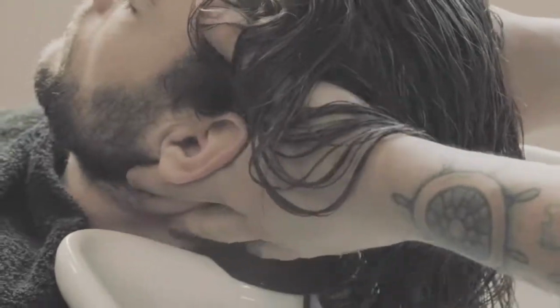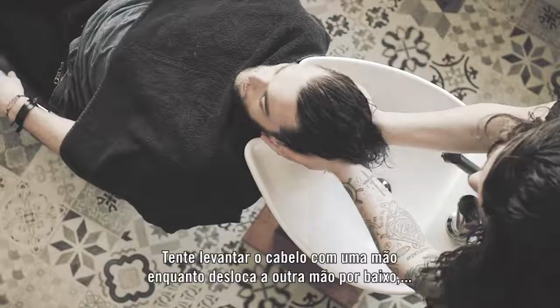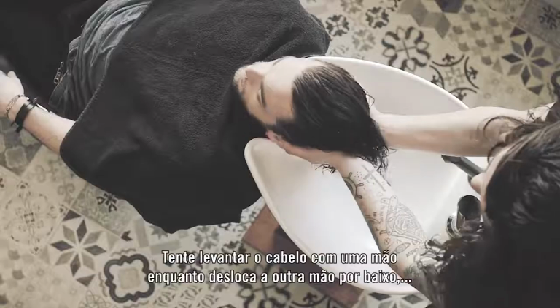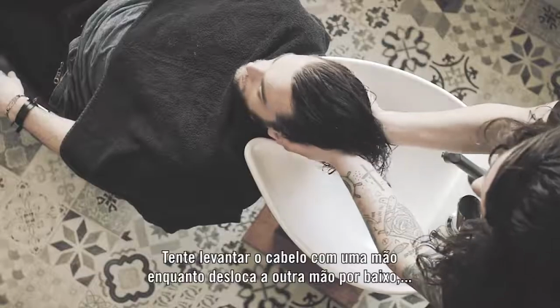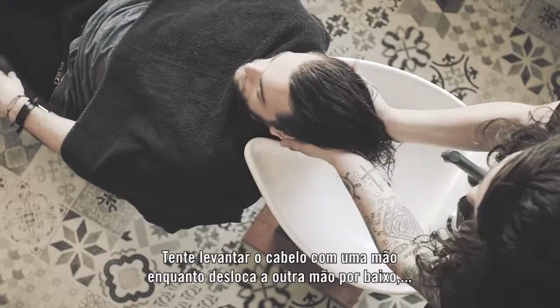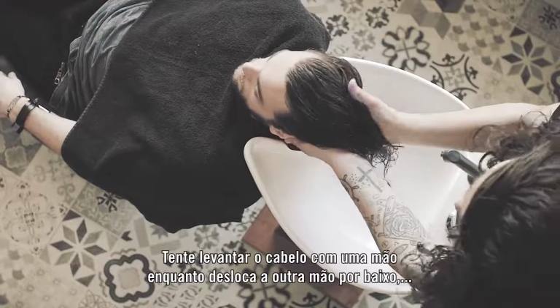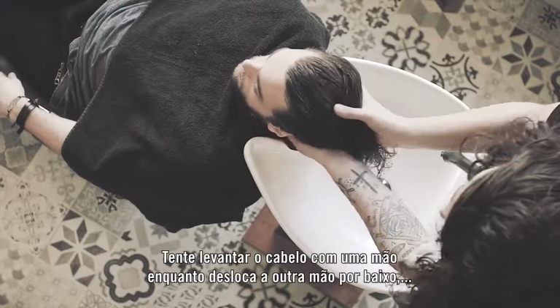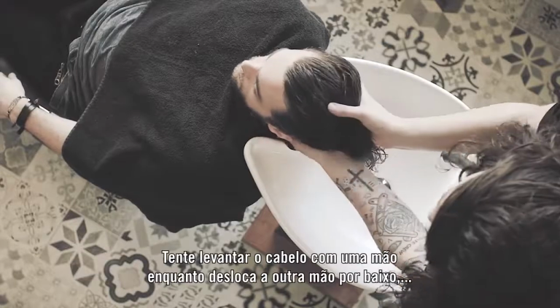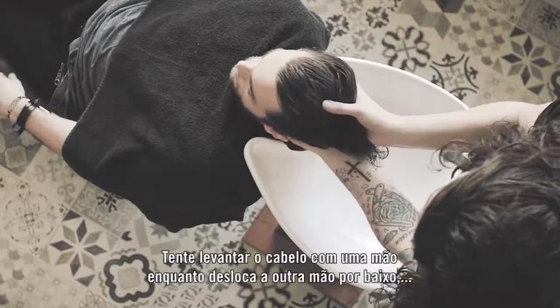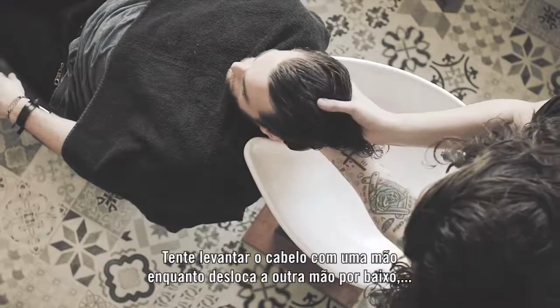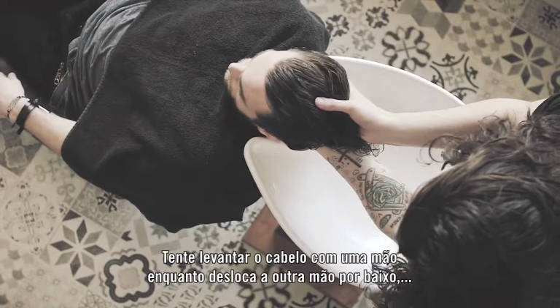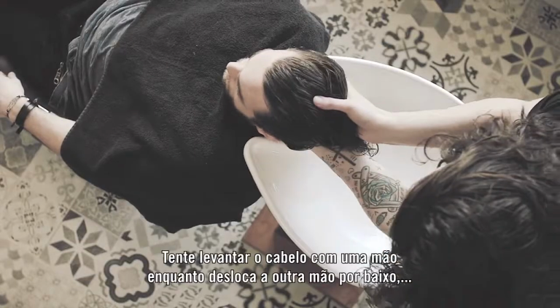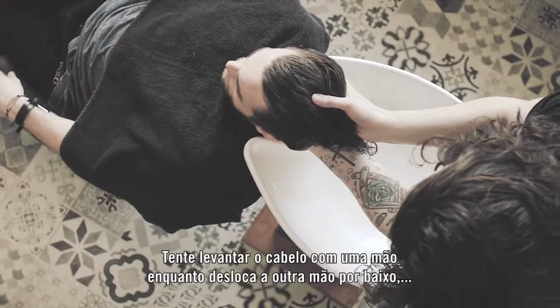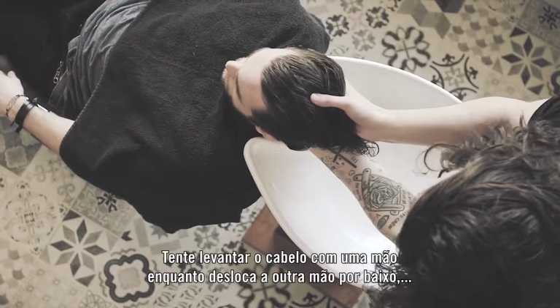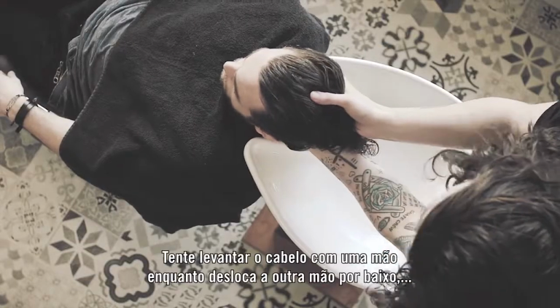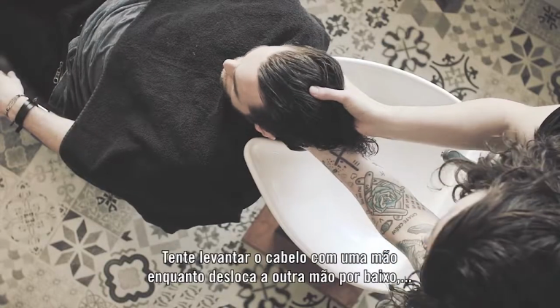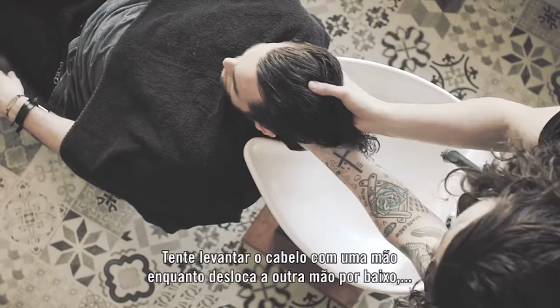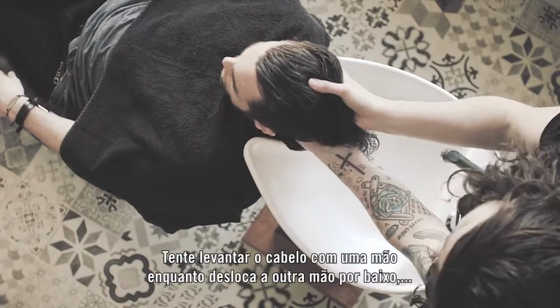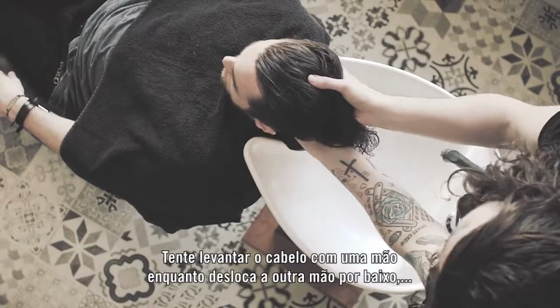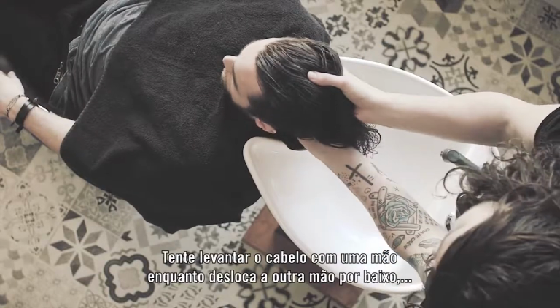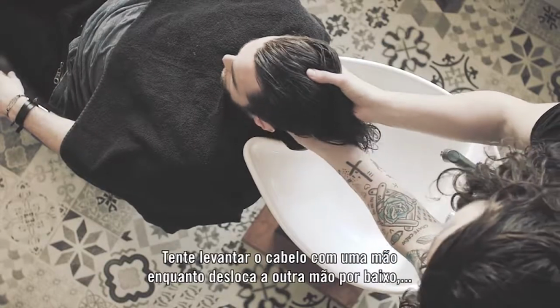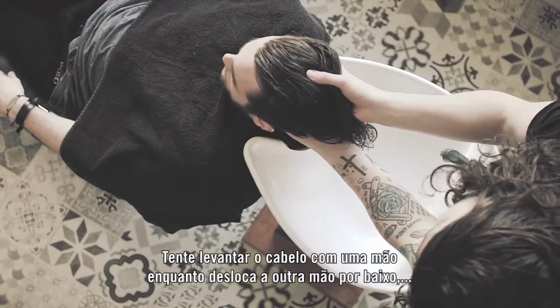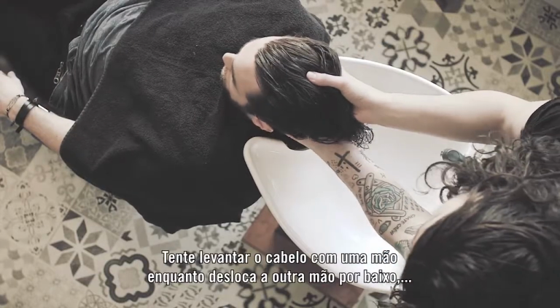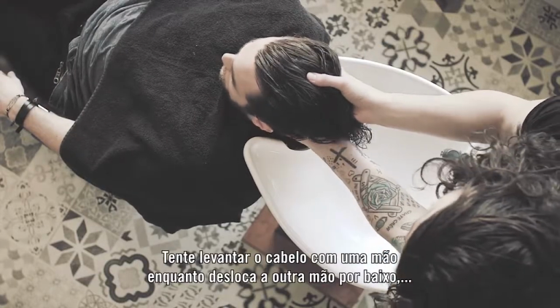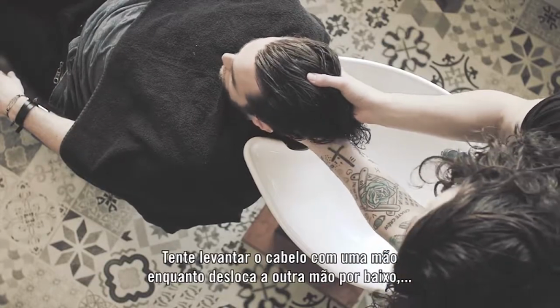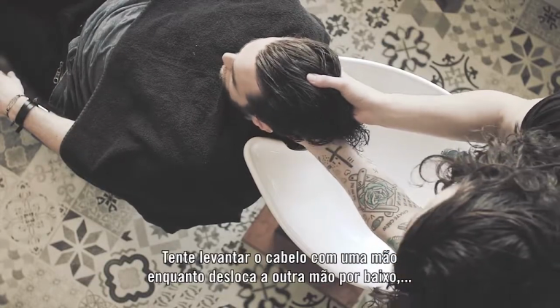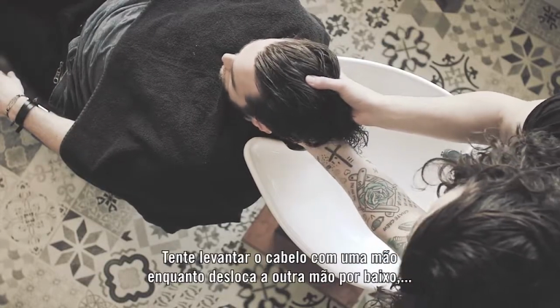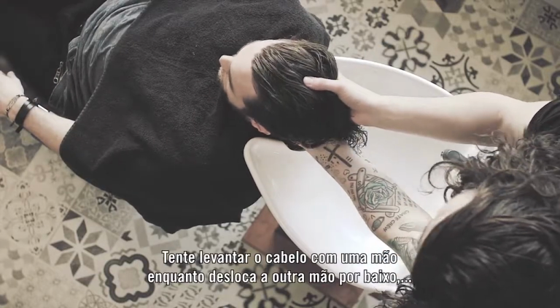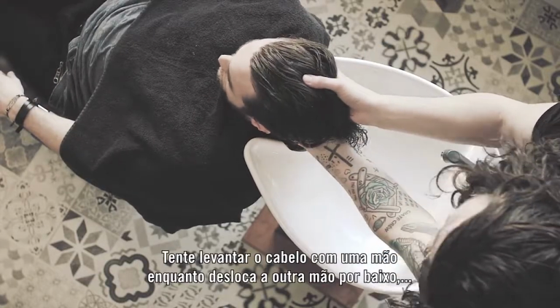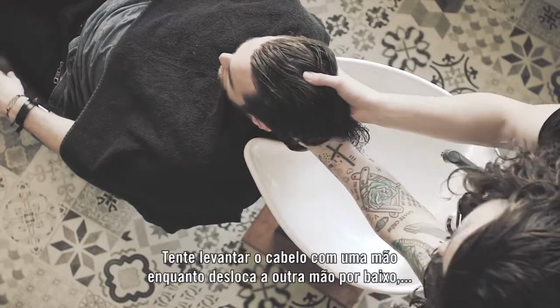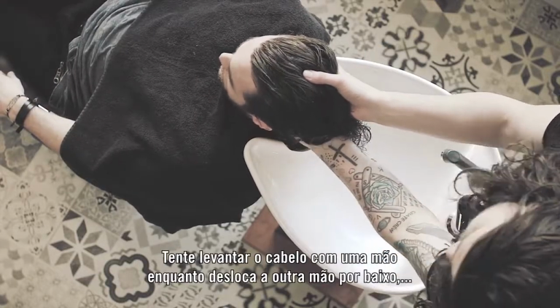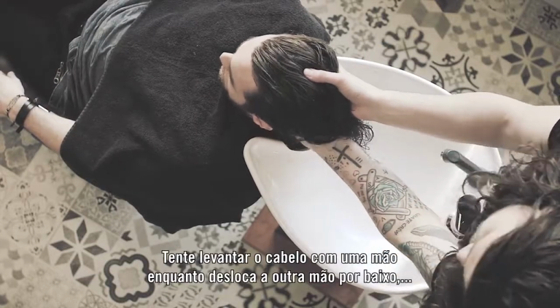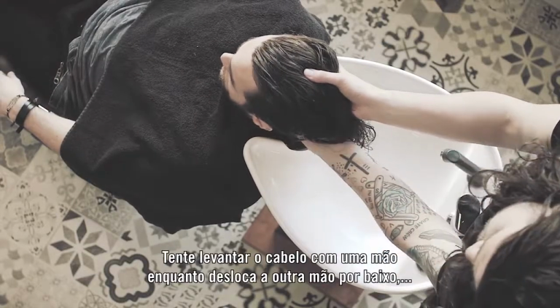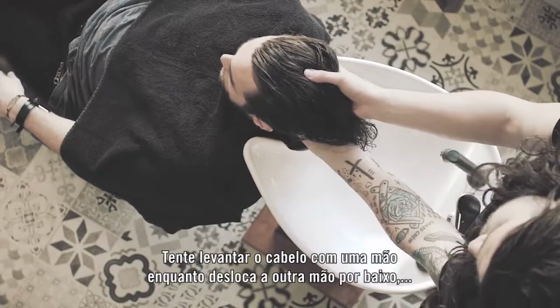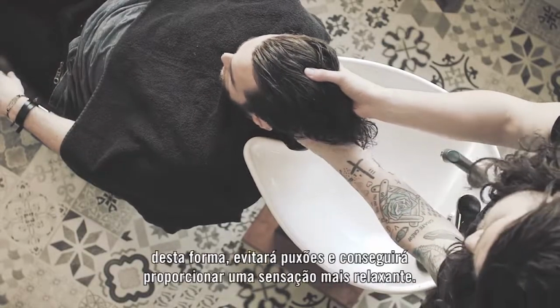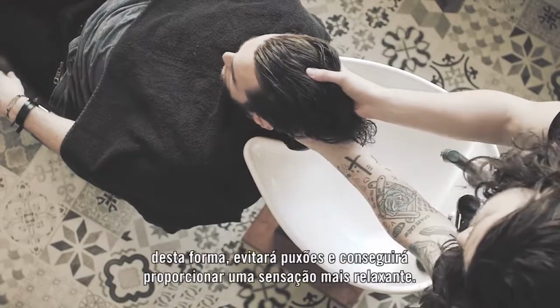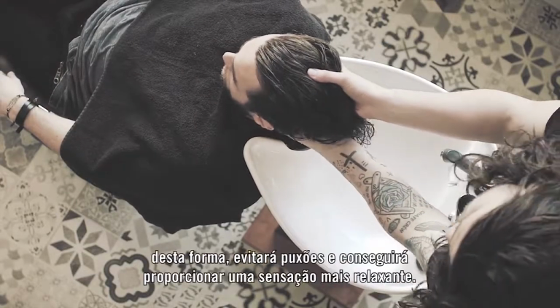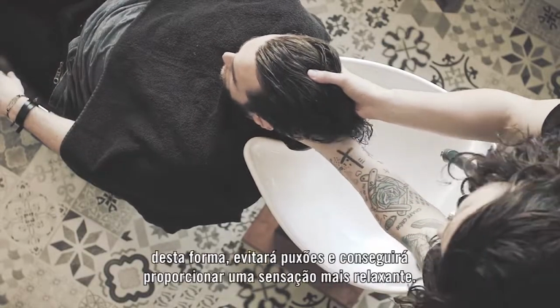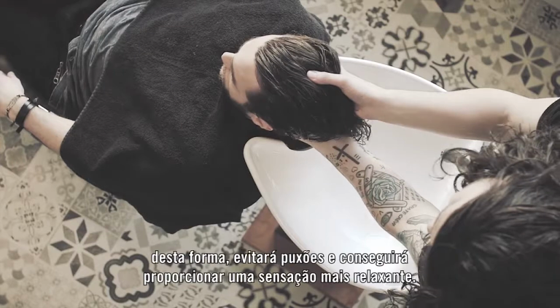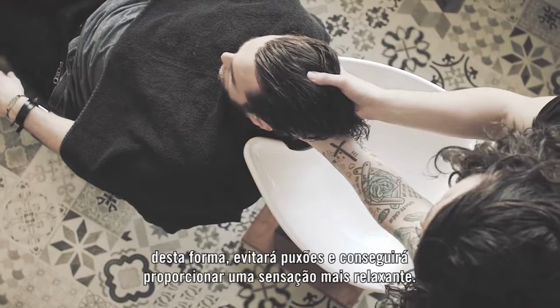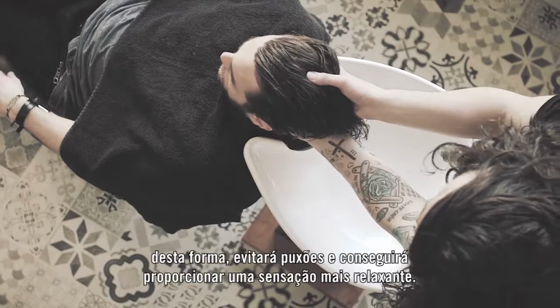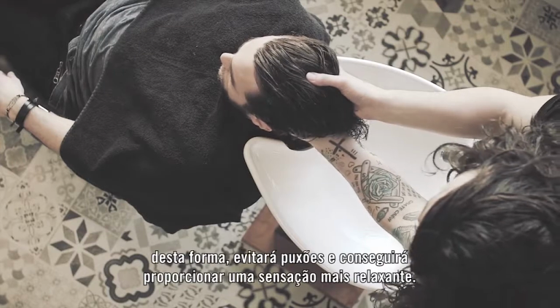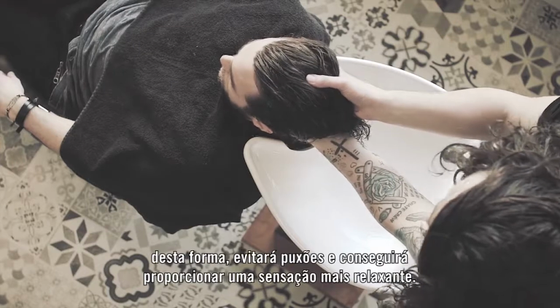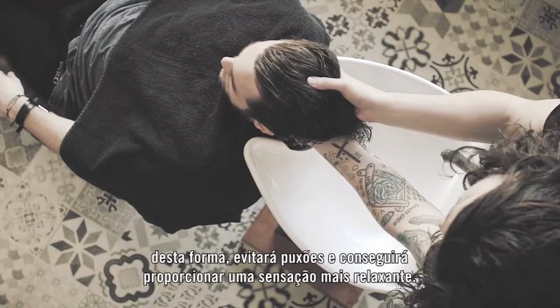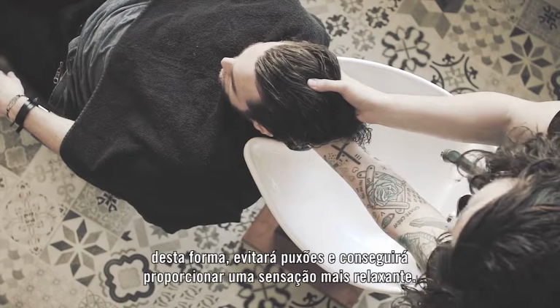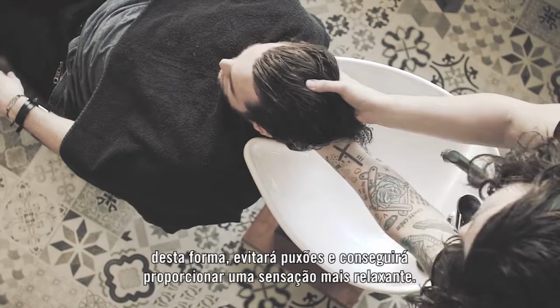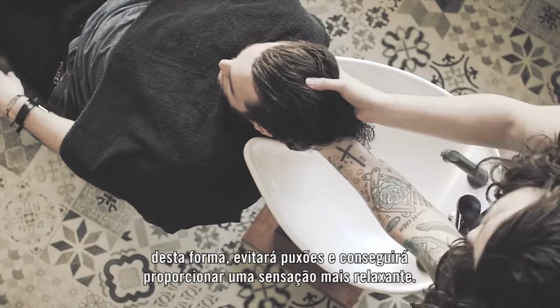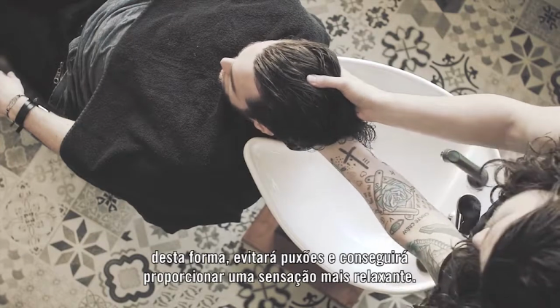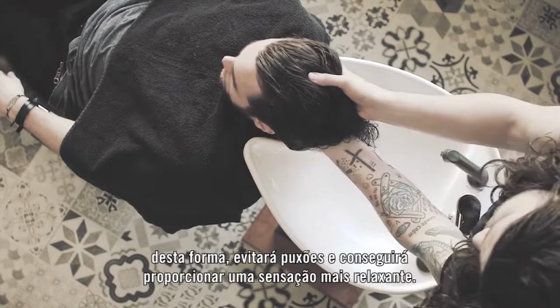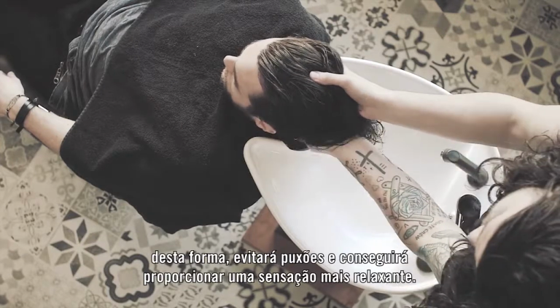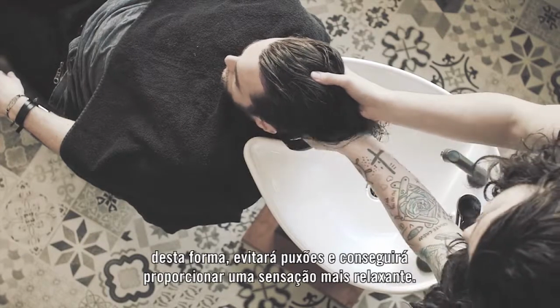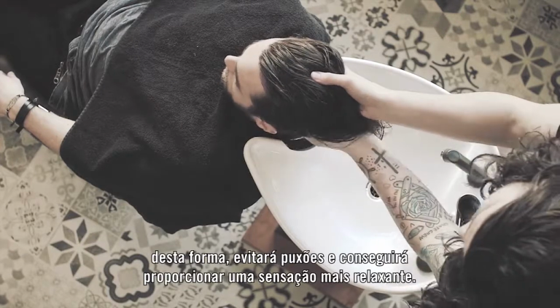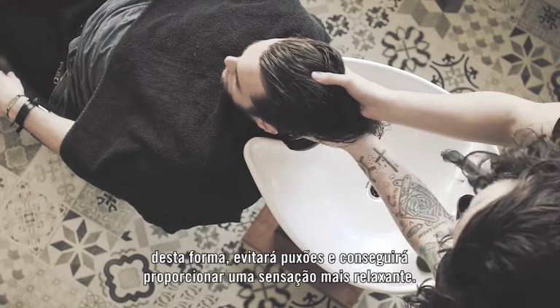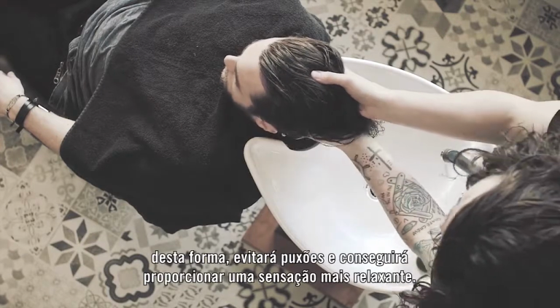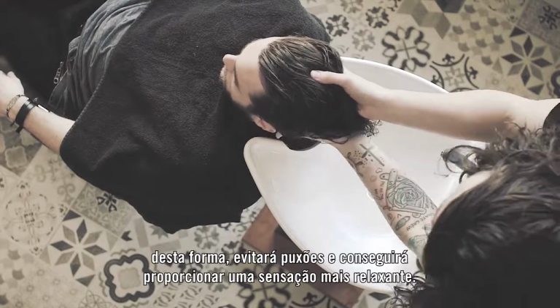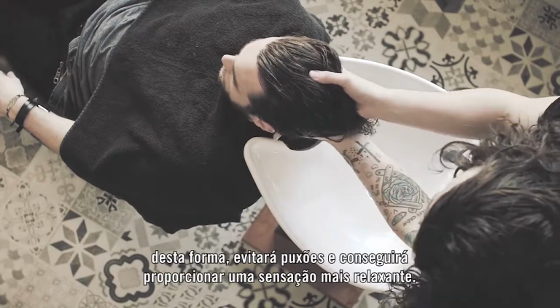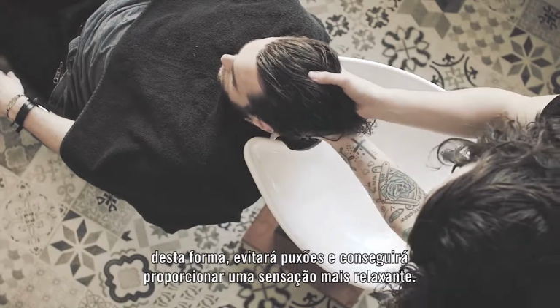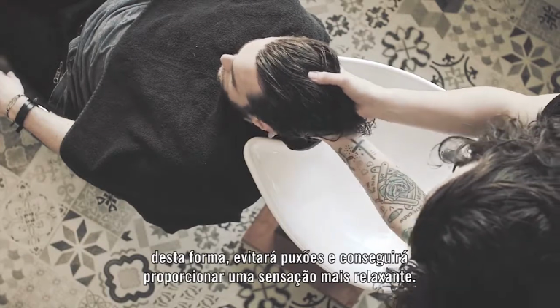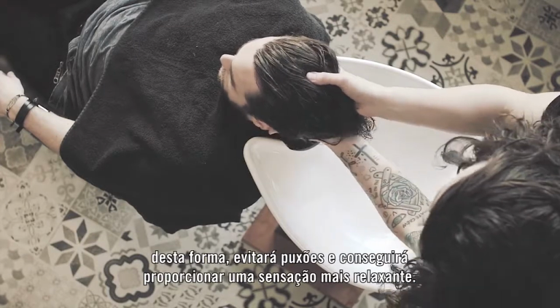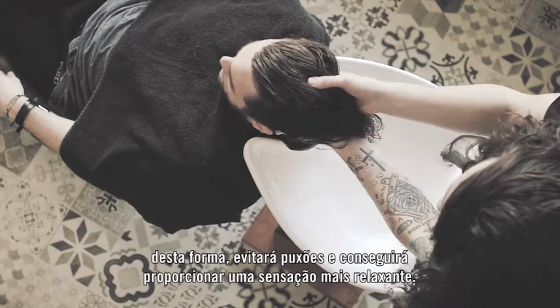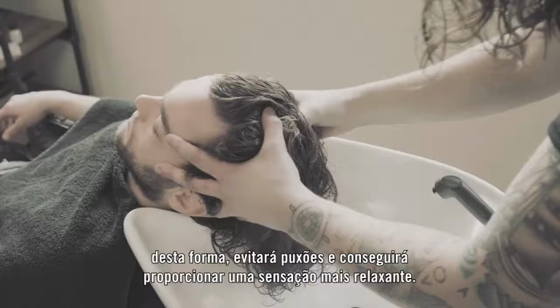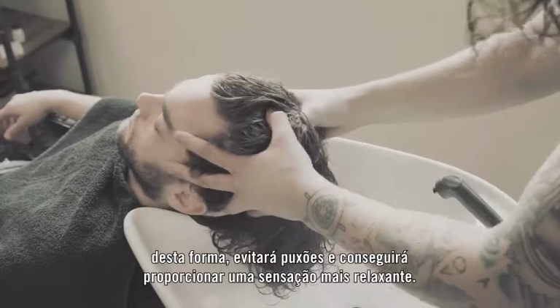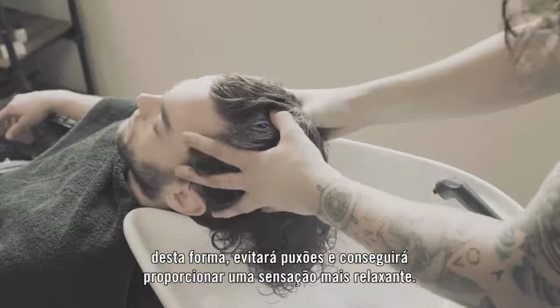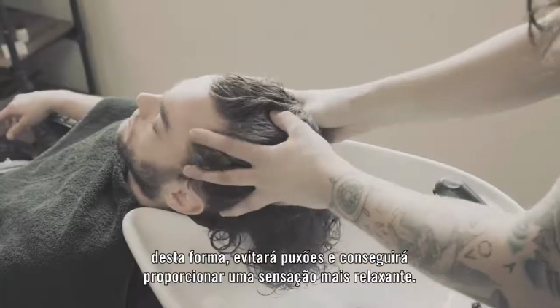Try lifting the hair with one hand as you slide your other hand underneath. This will prevent you from pulling the hair and gives a more relaxing sensation.